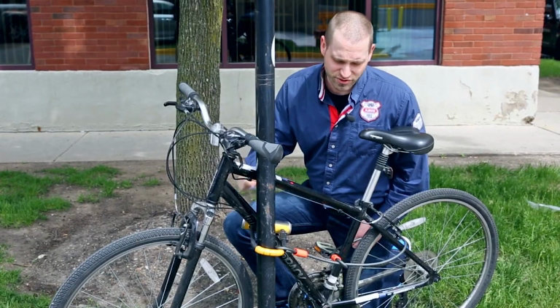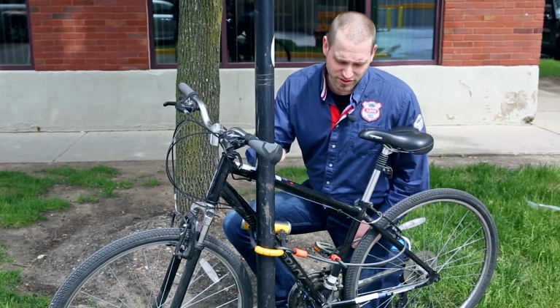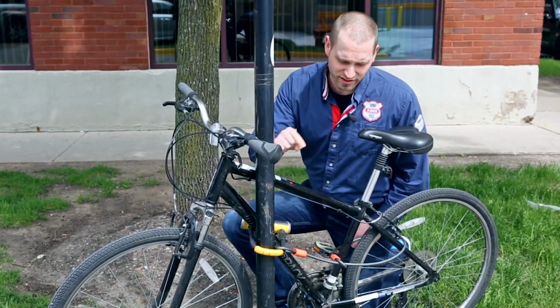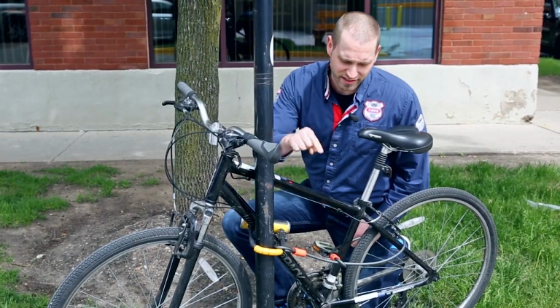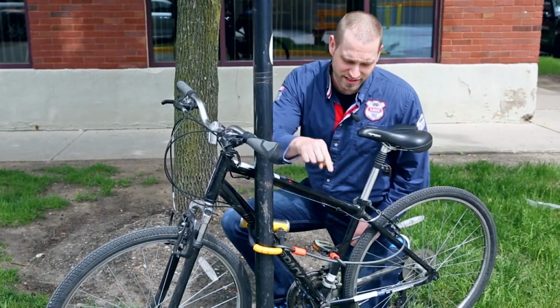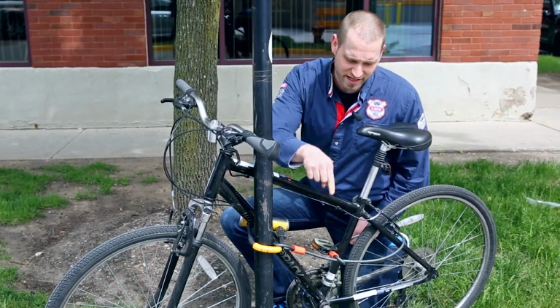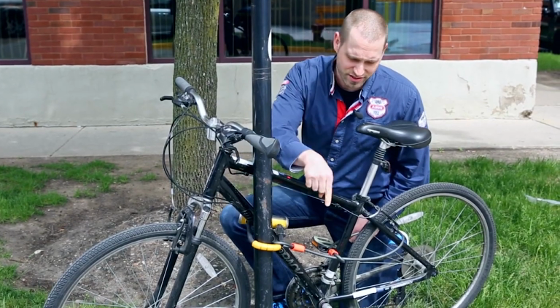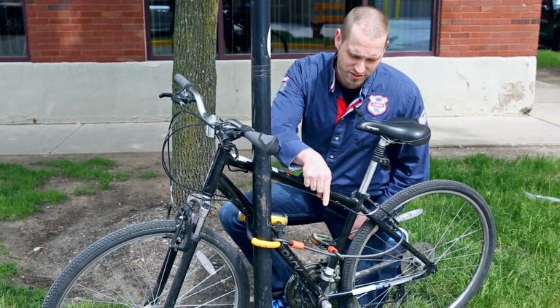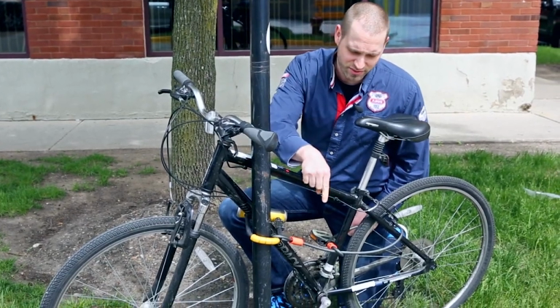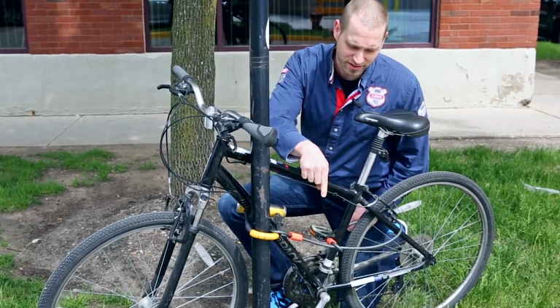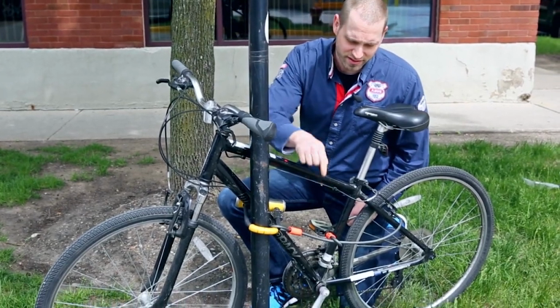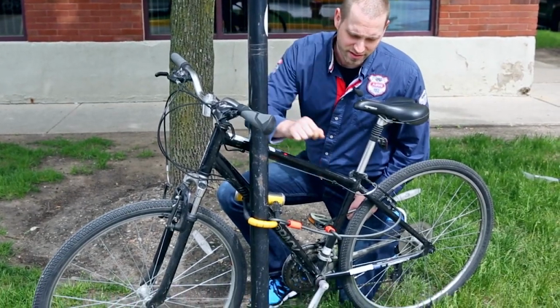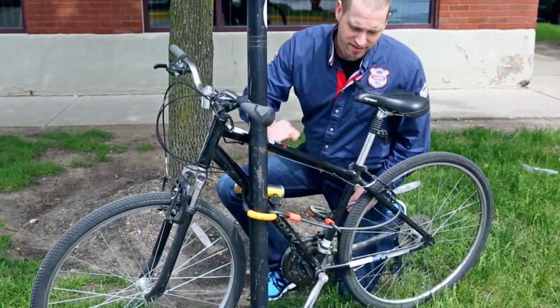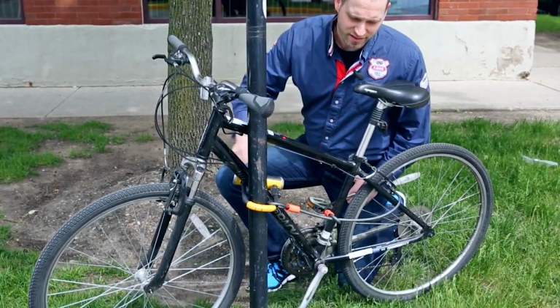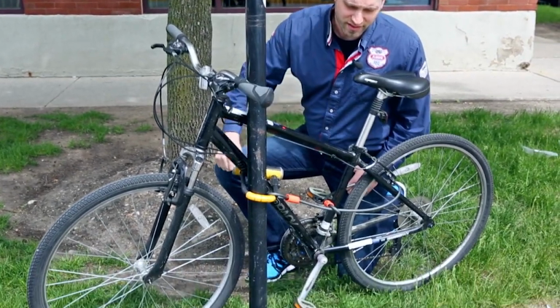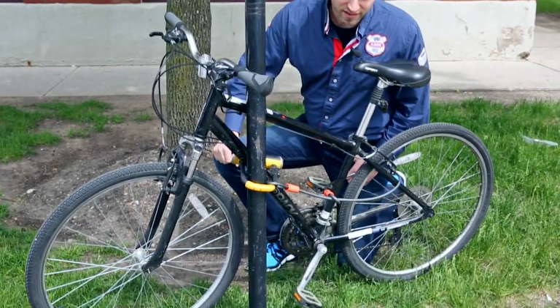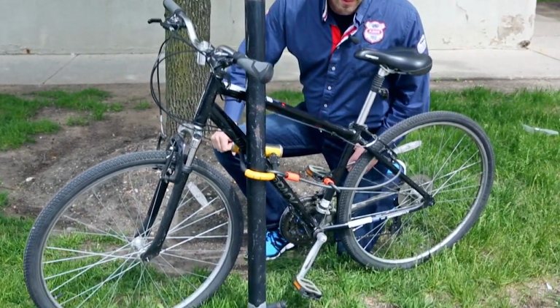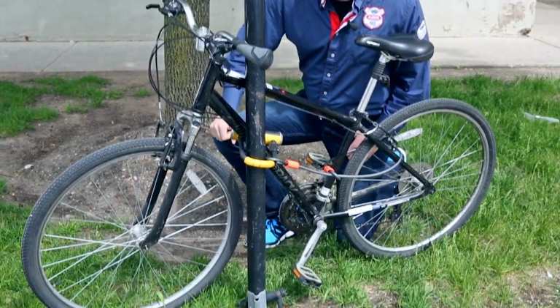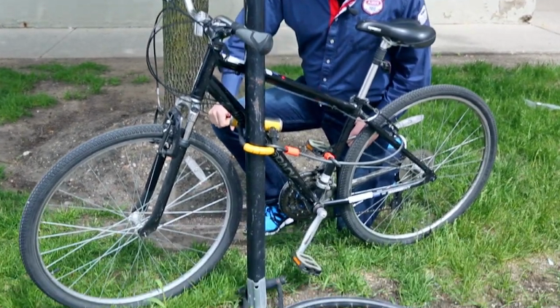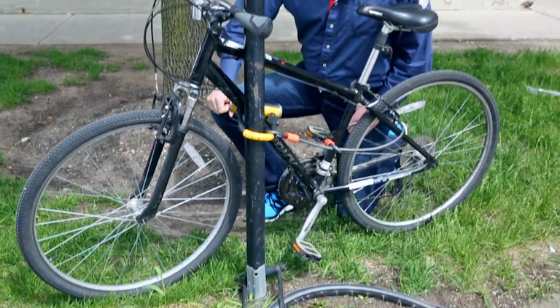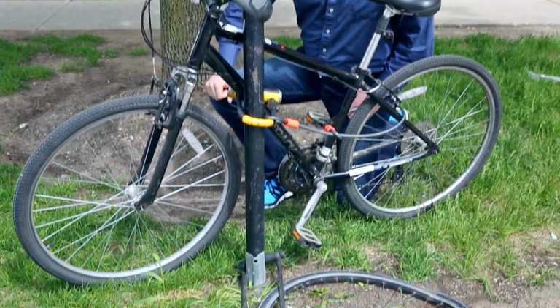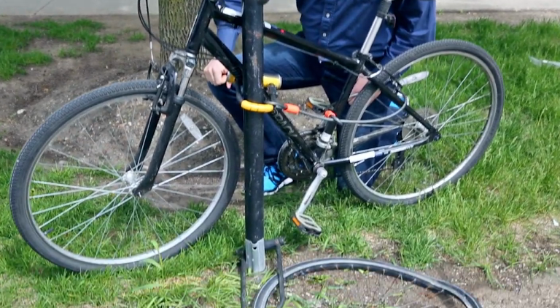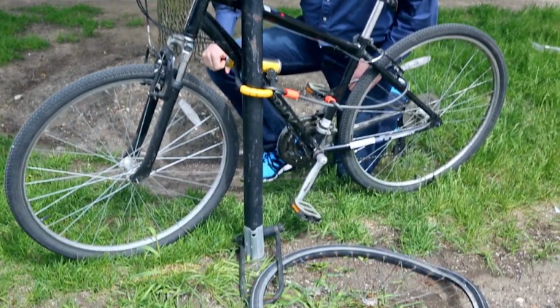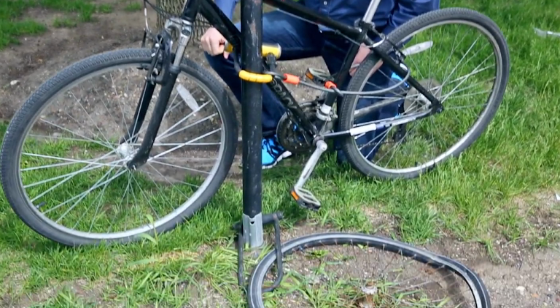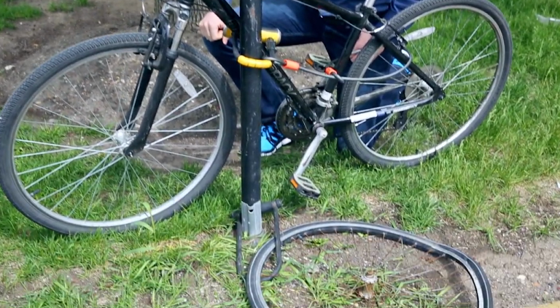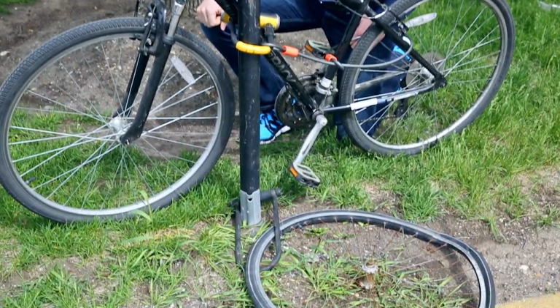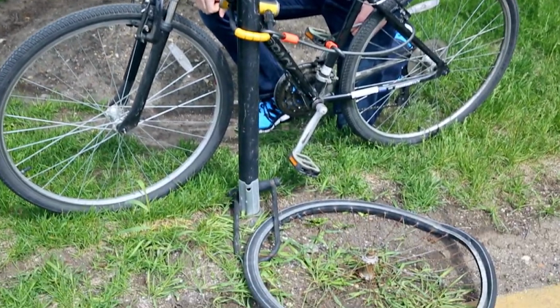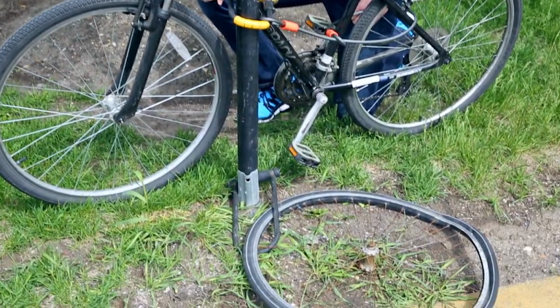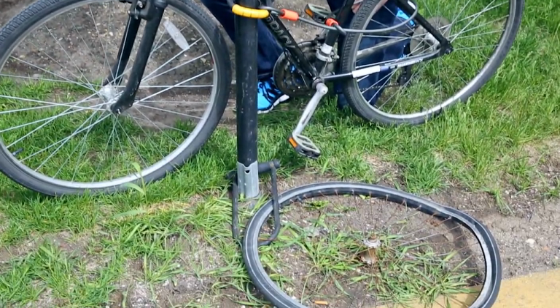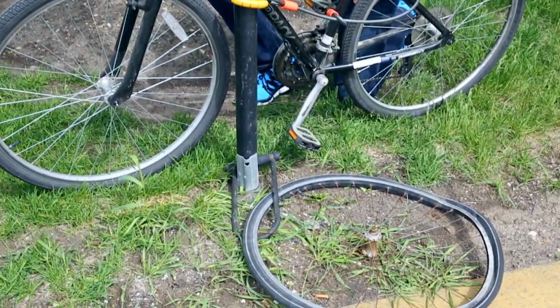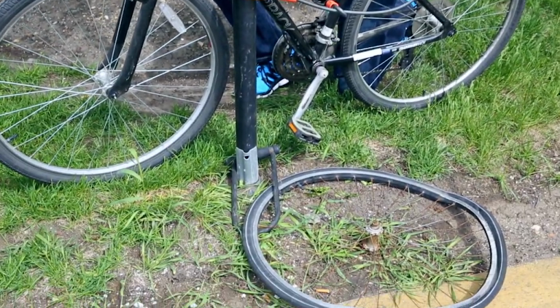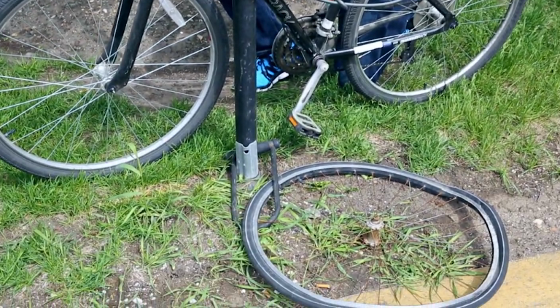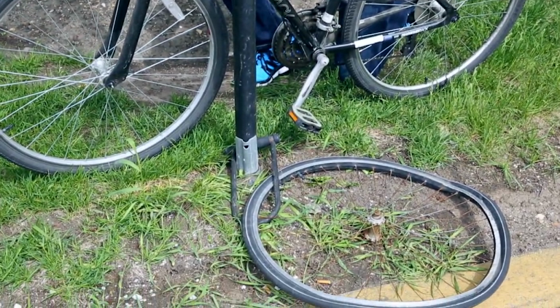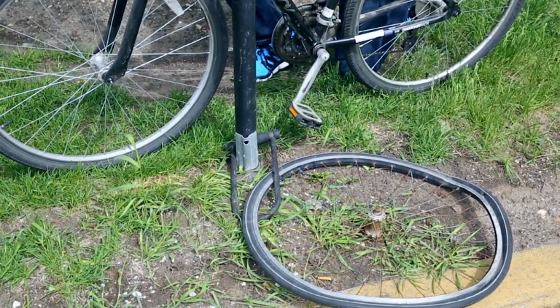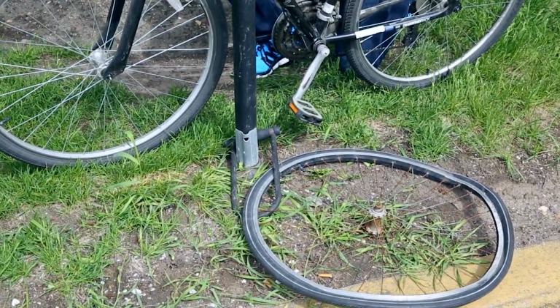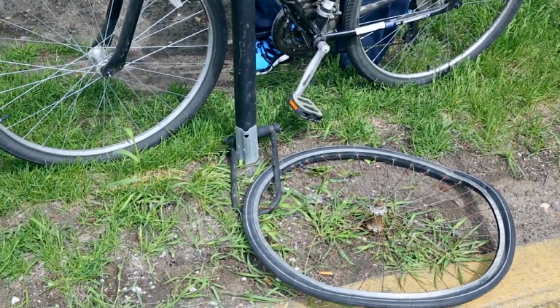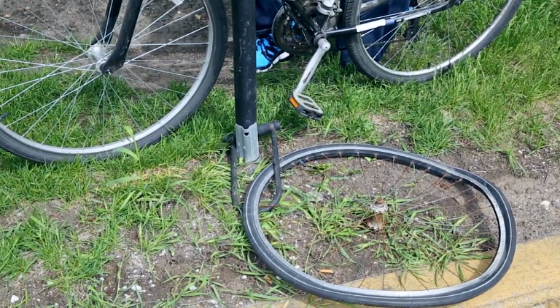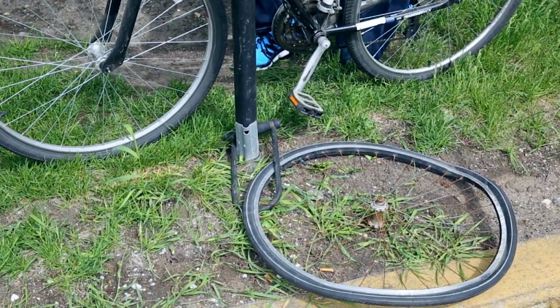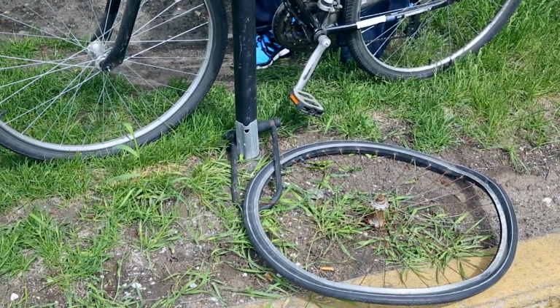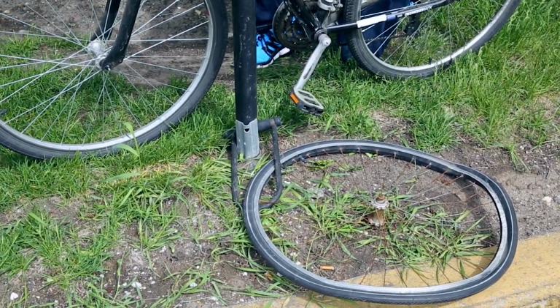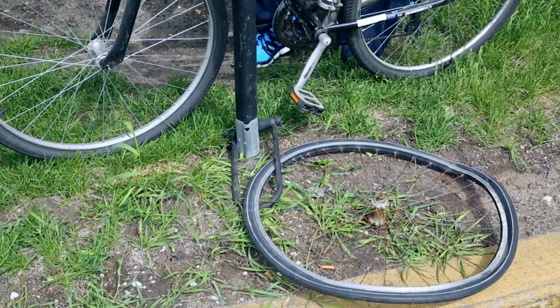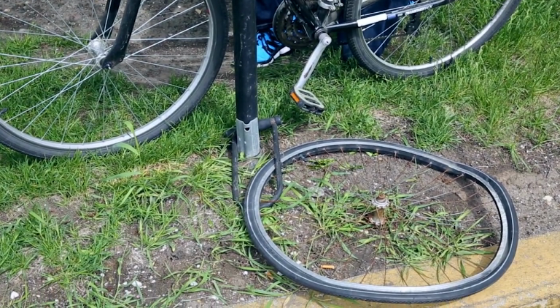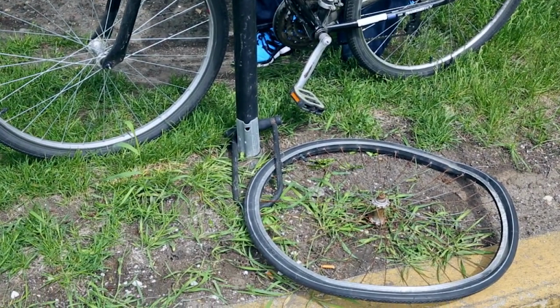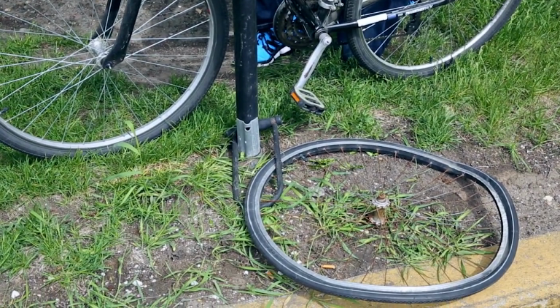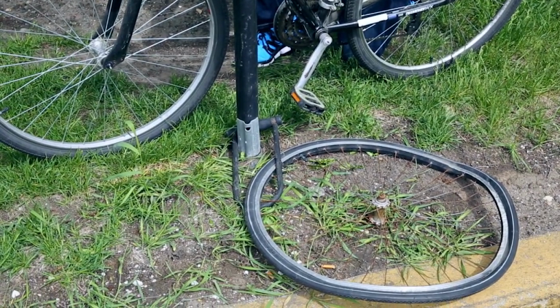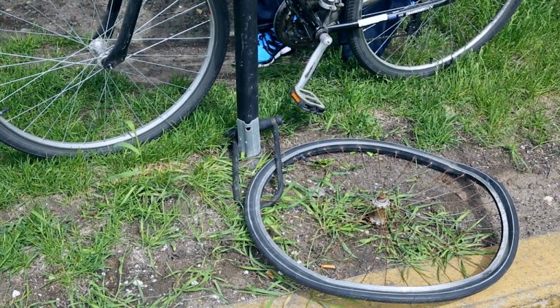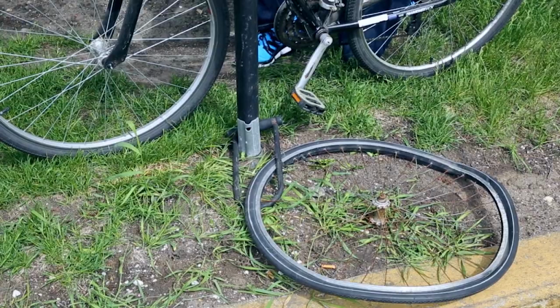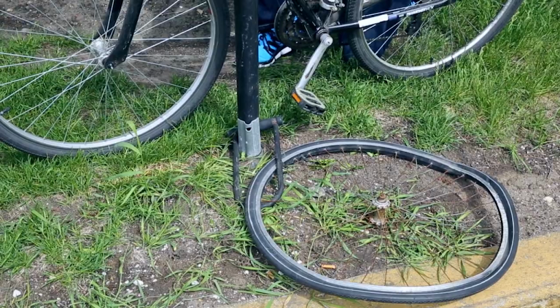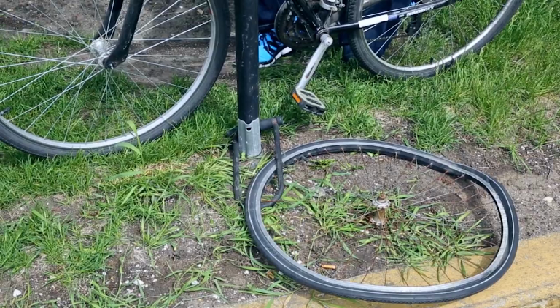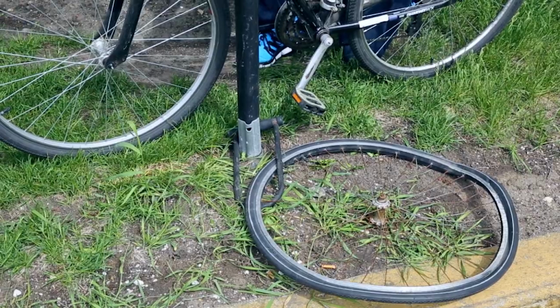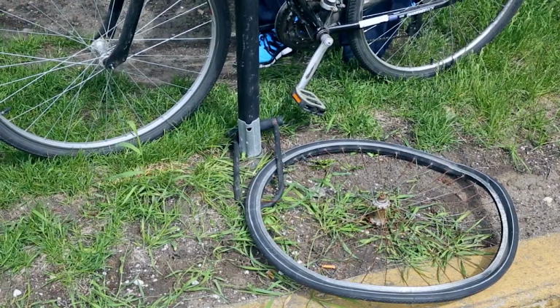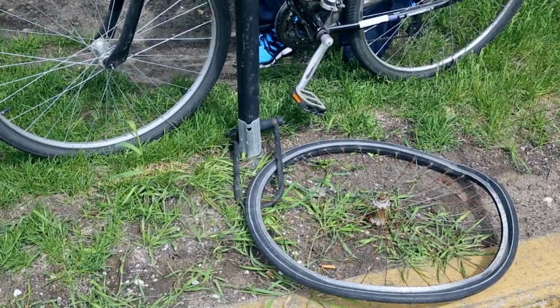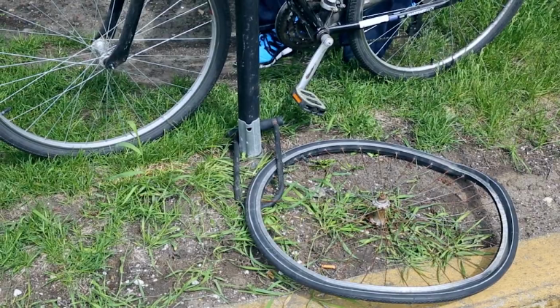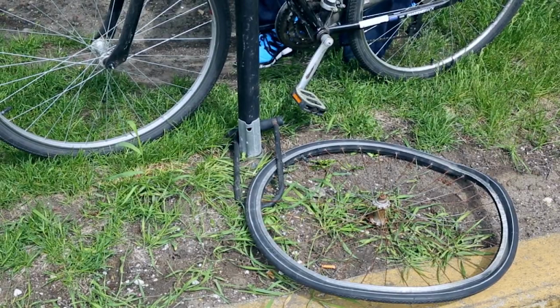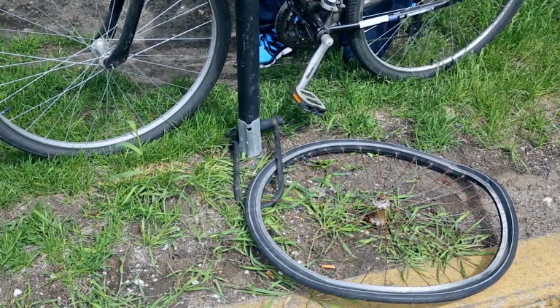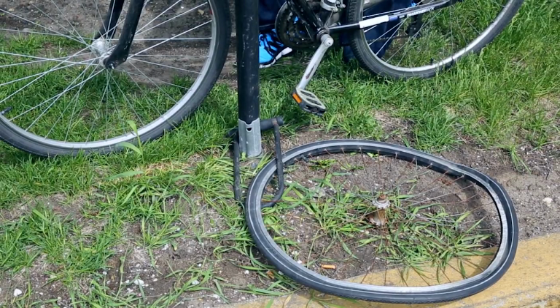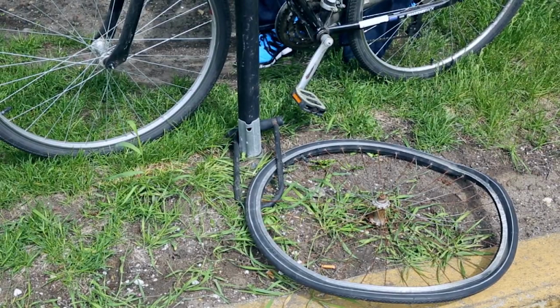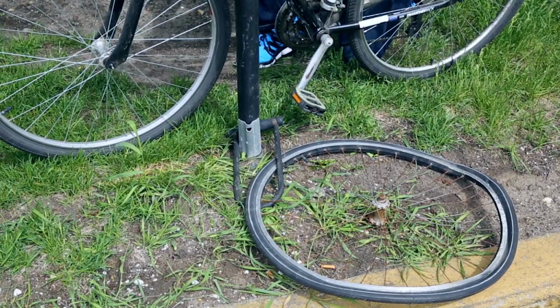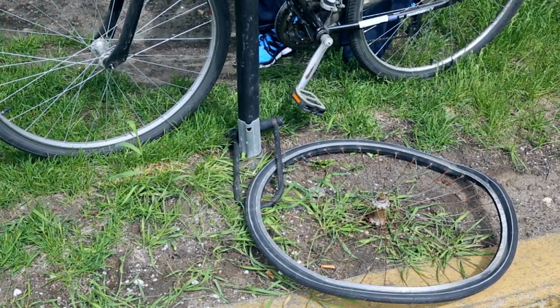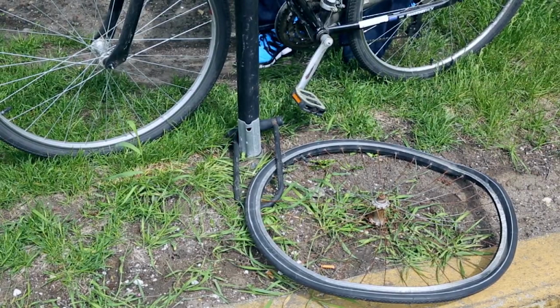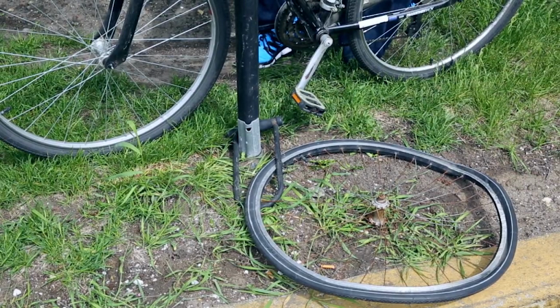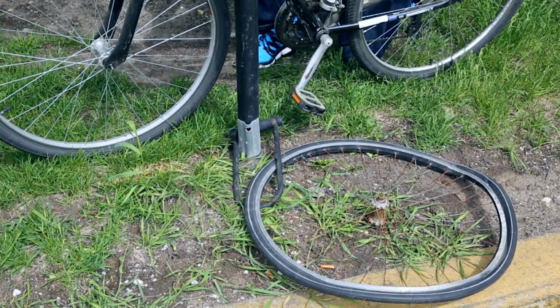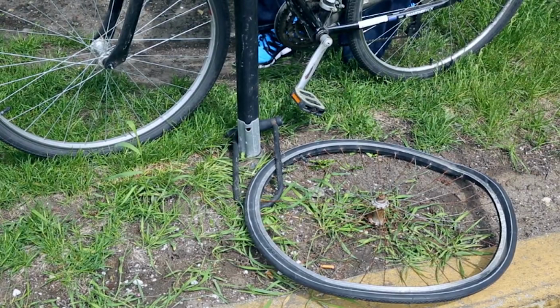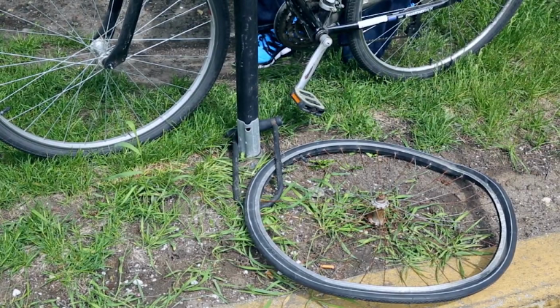Unfortunately, next to it, we have a wheel locked to the post with just a U-lock. That would be done improperly.